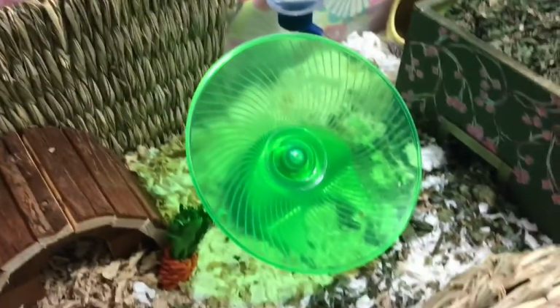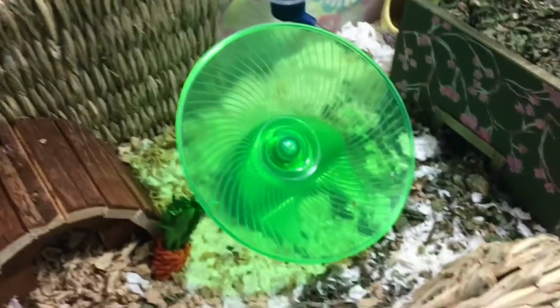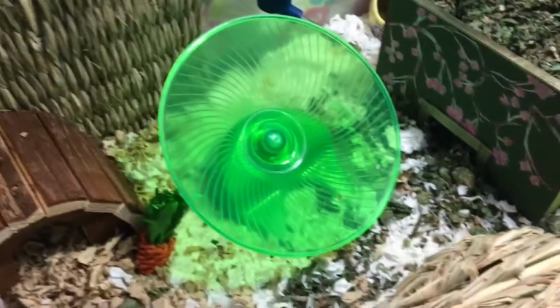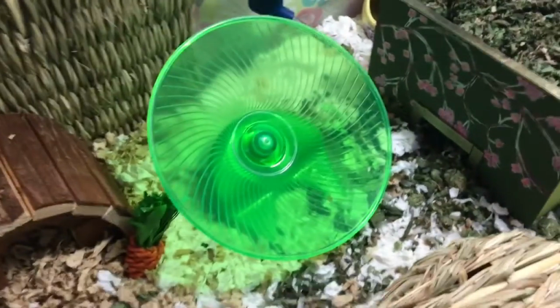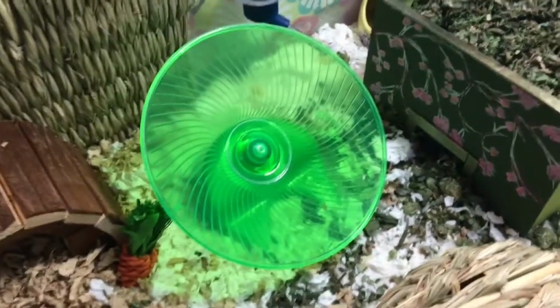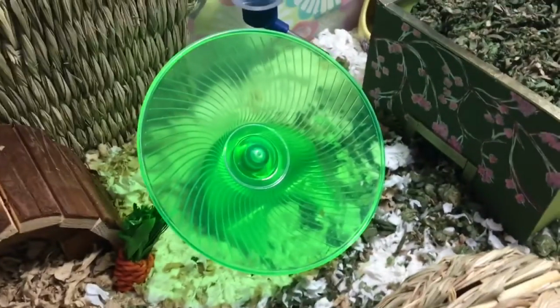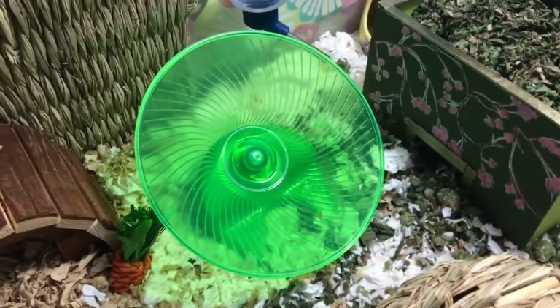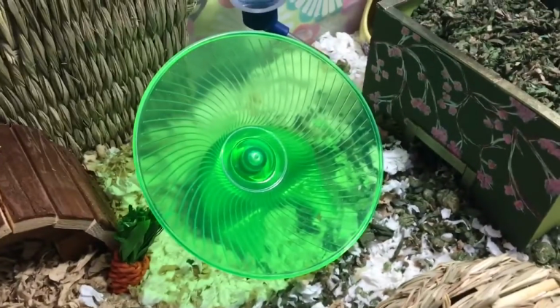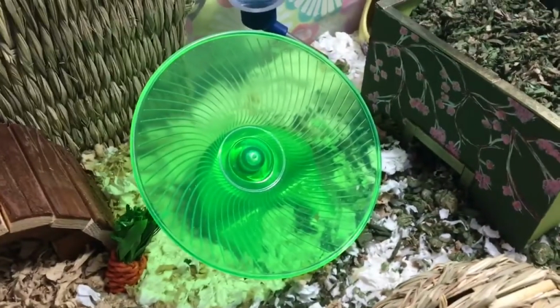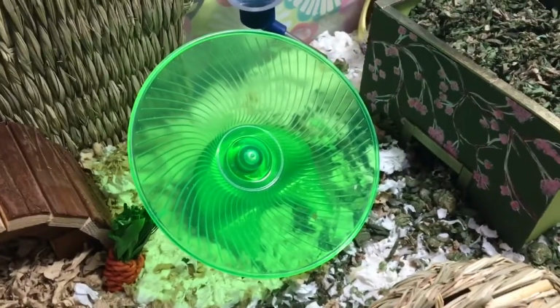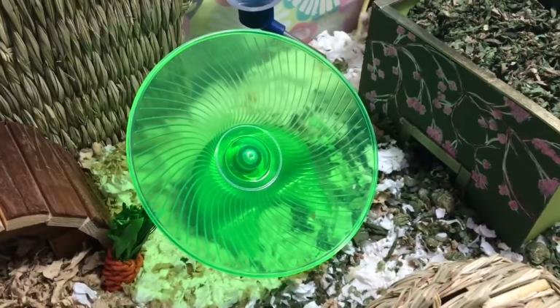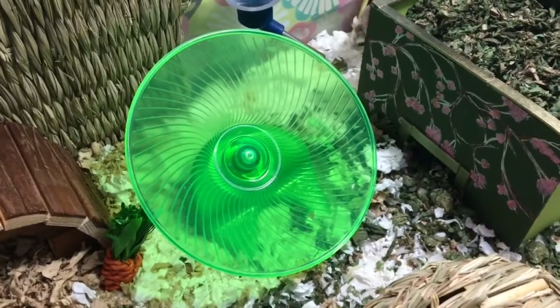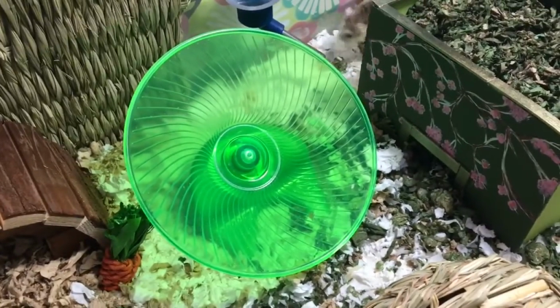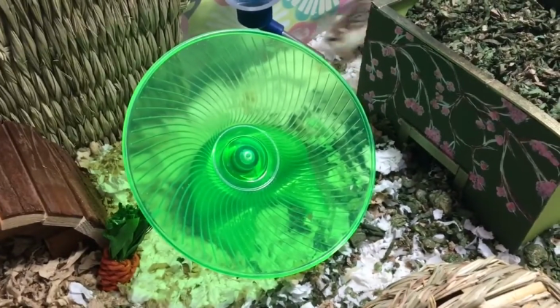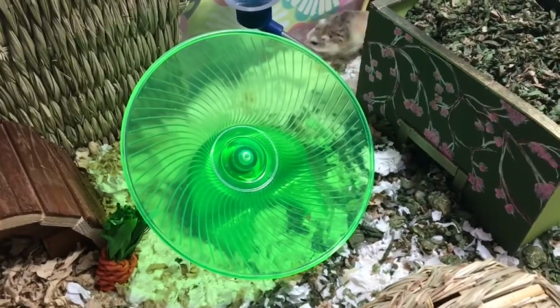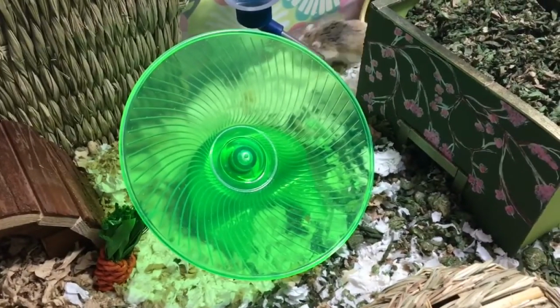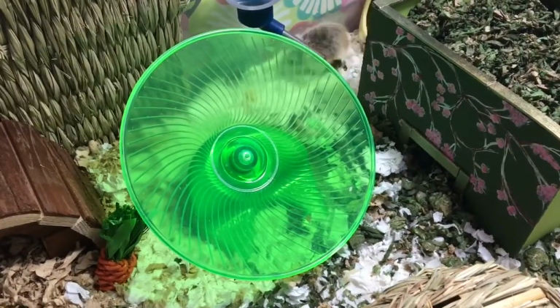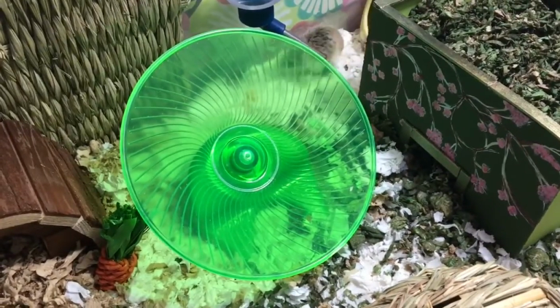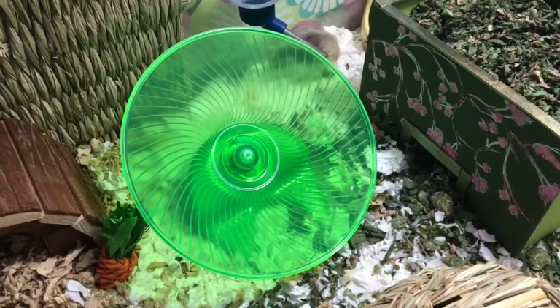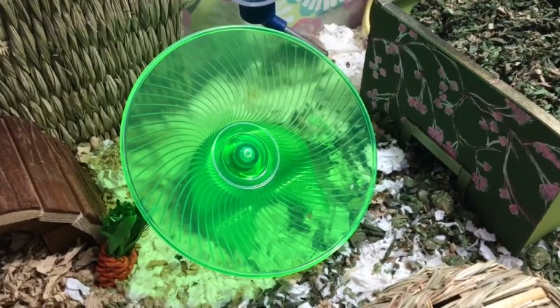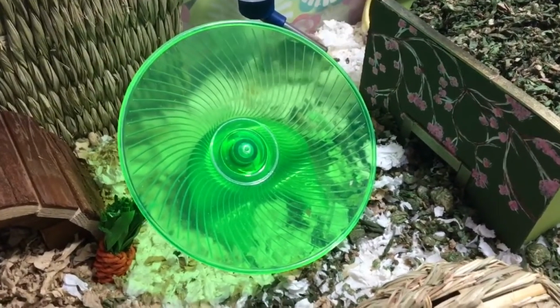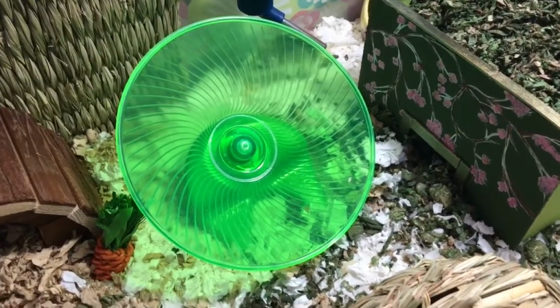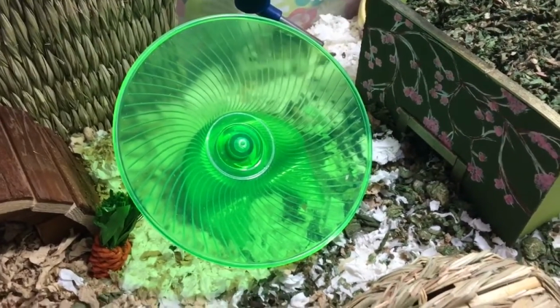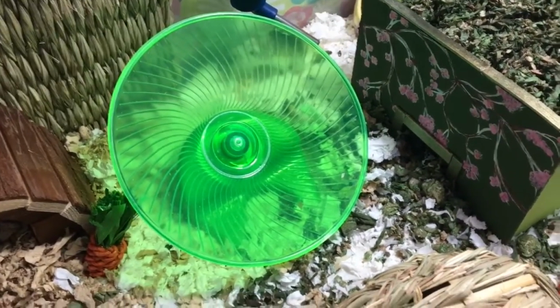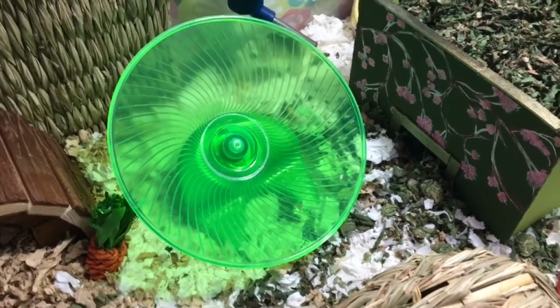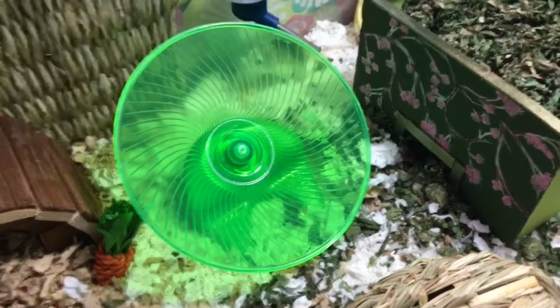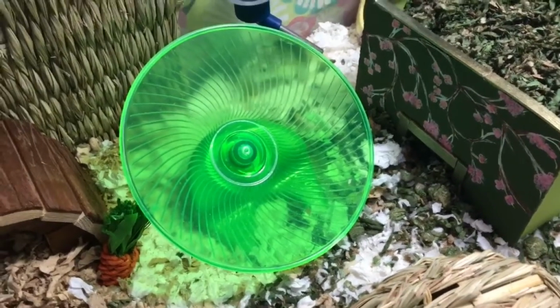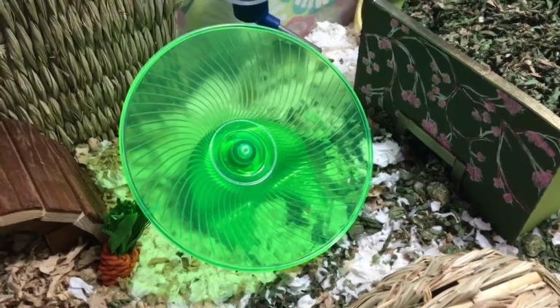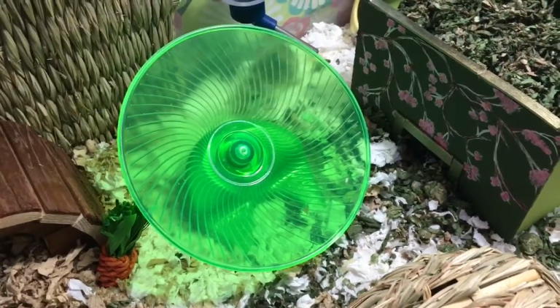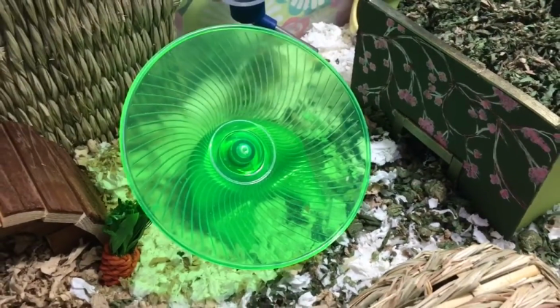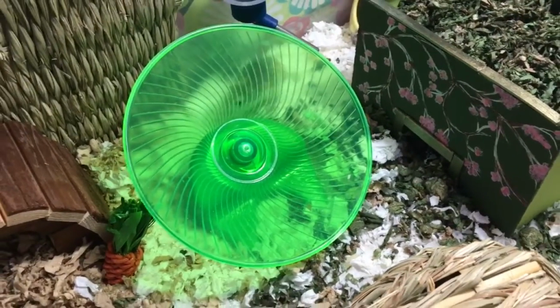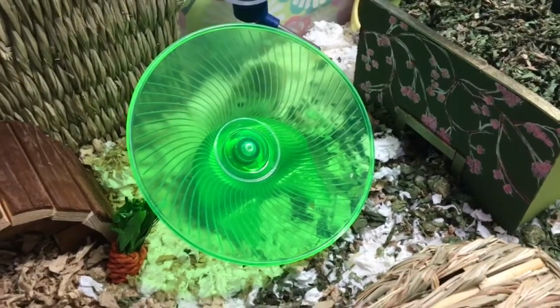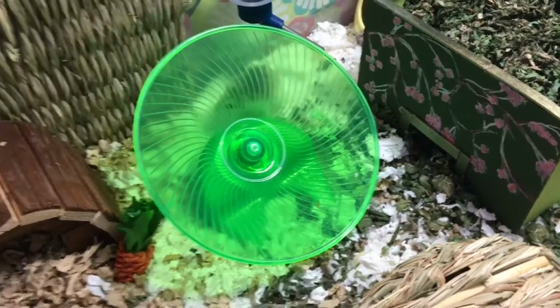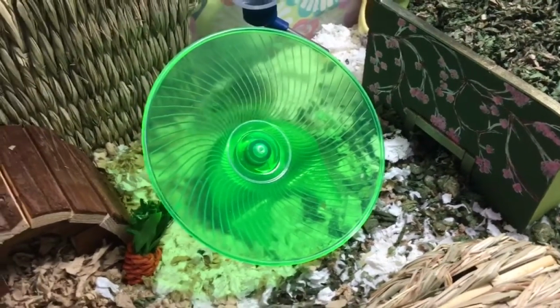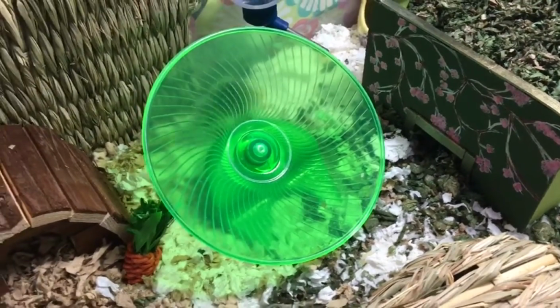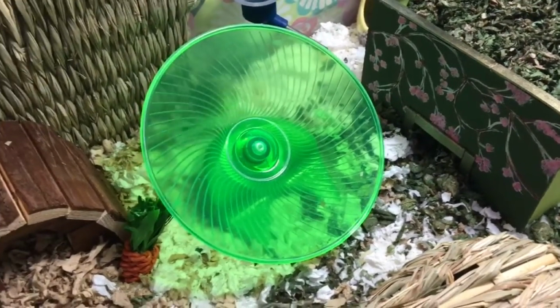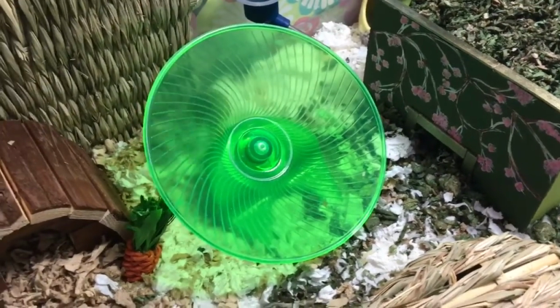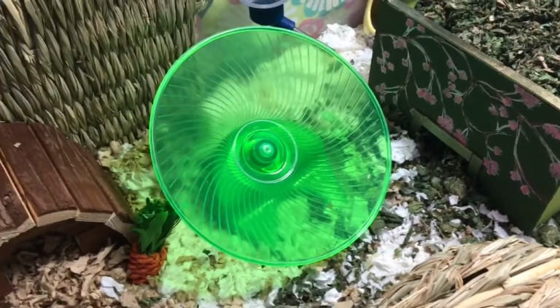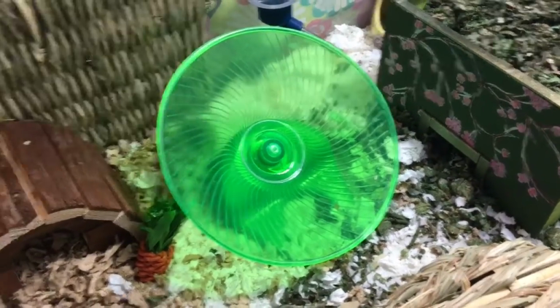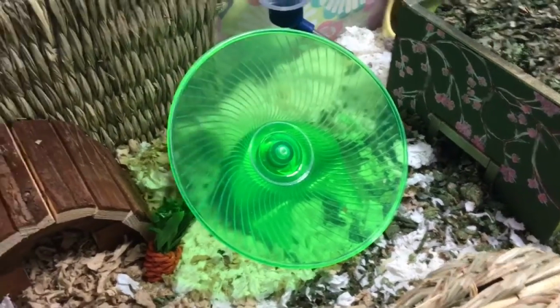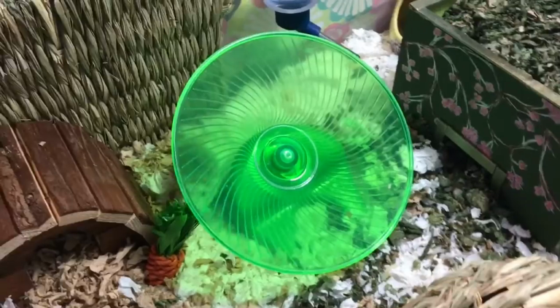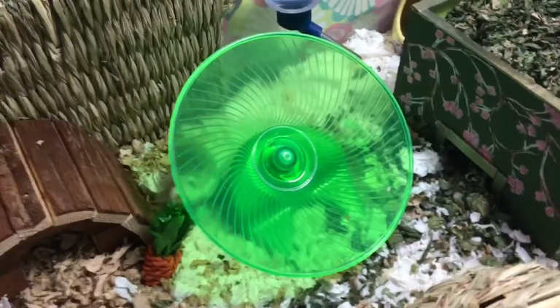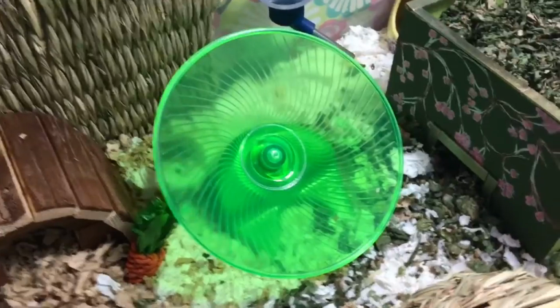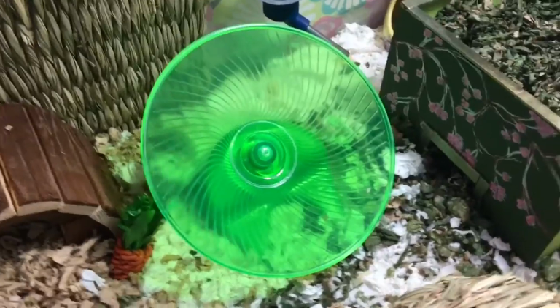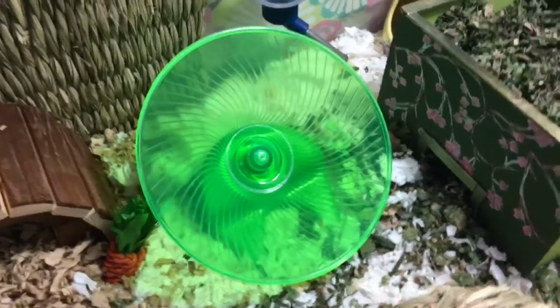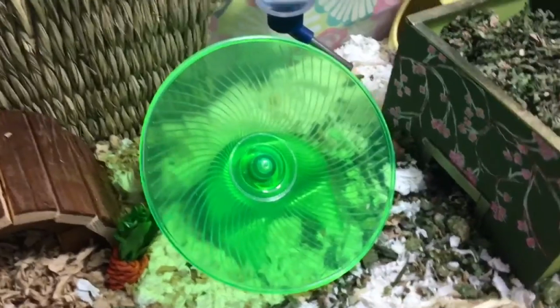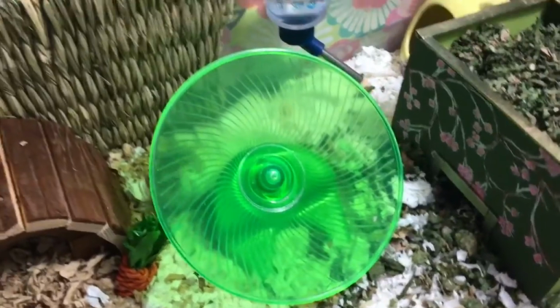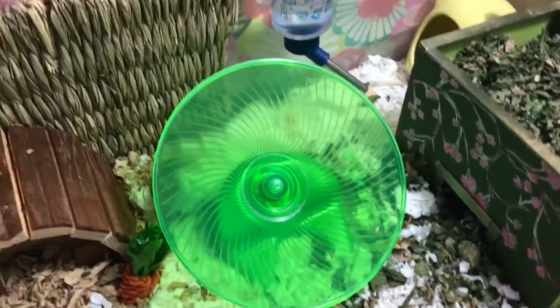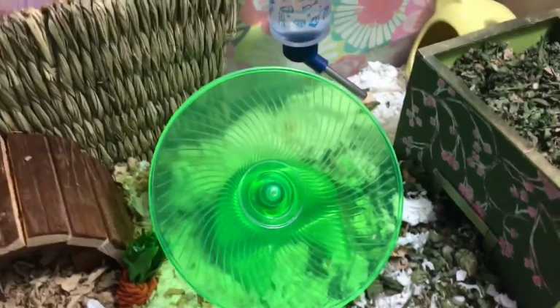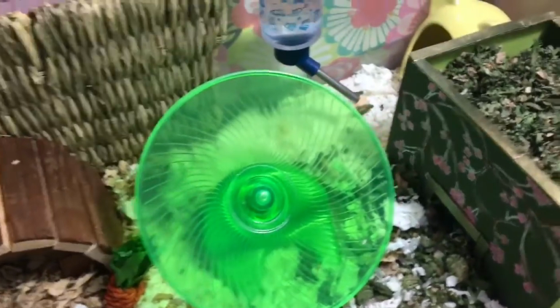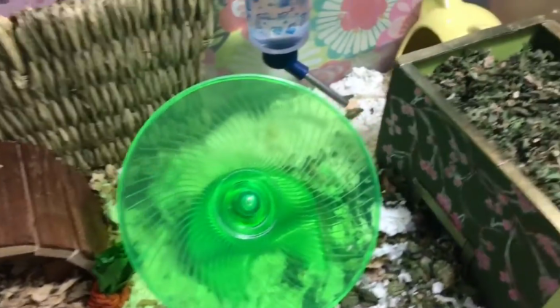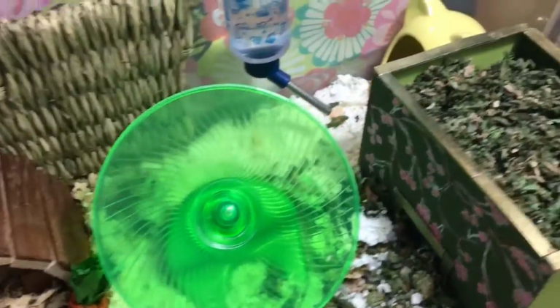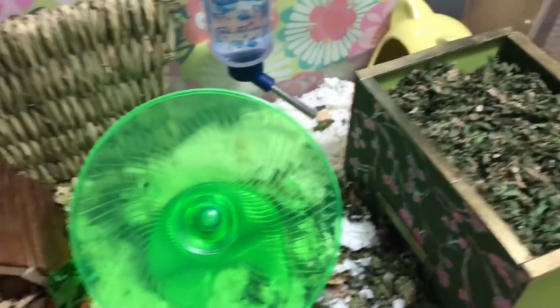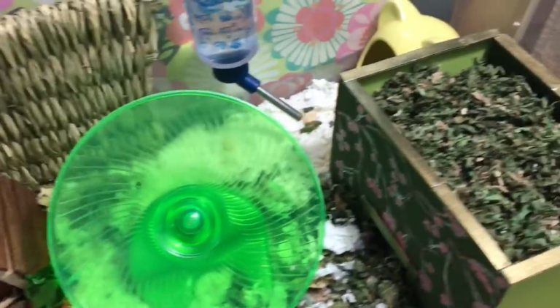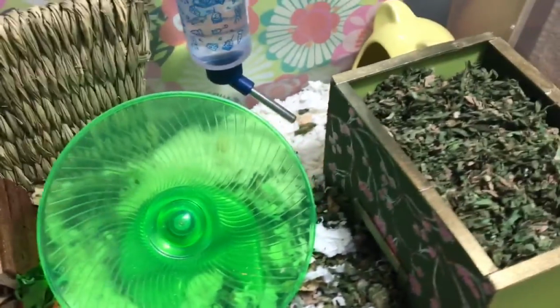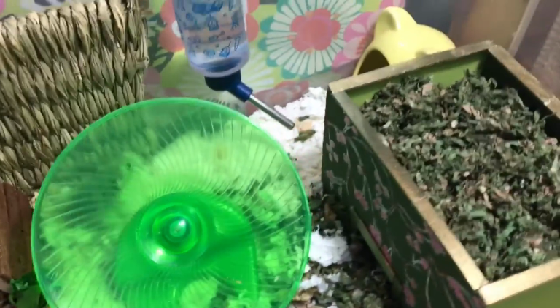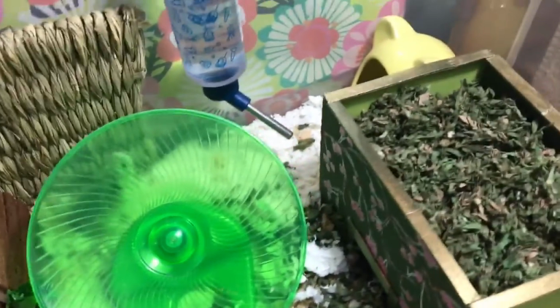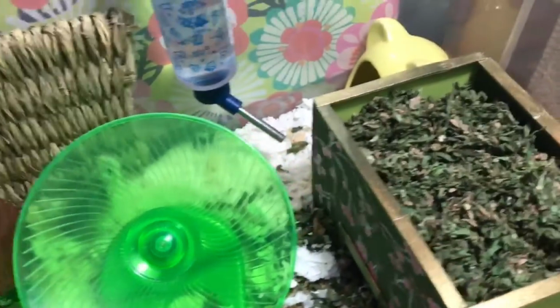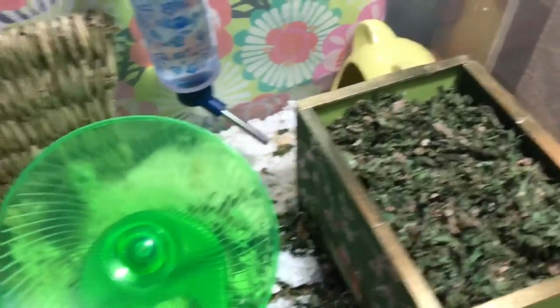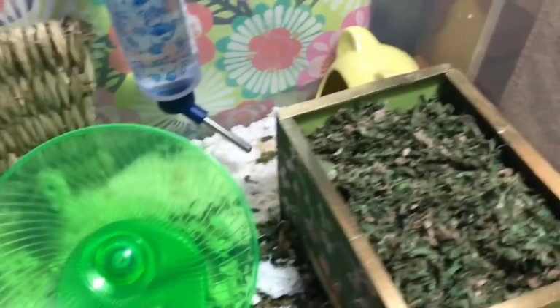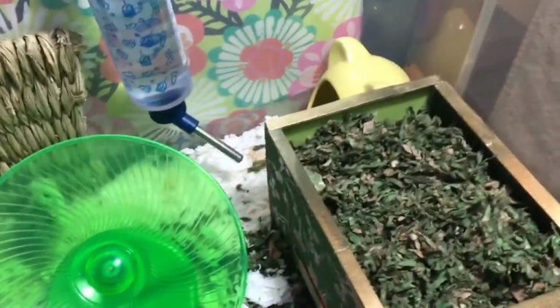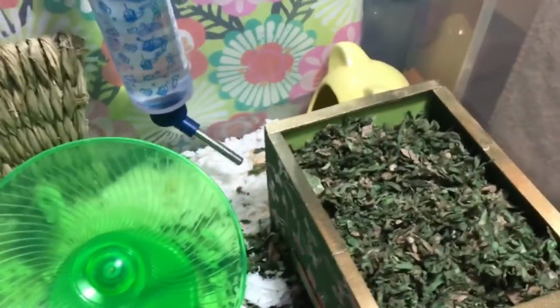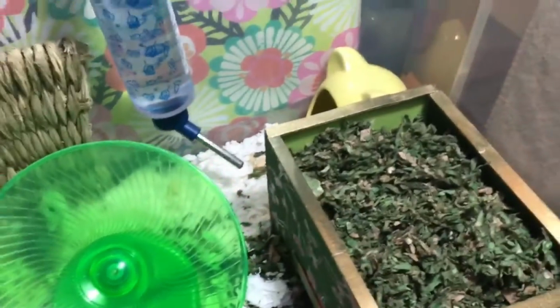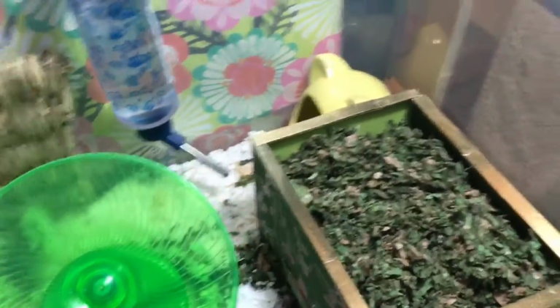We have a medium-sized flying saucer wheel in green. He's pretty much always had that.